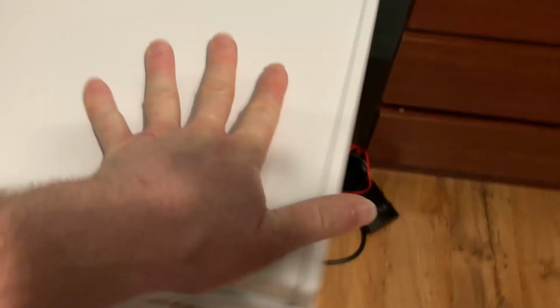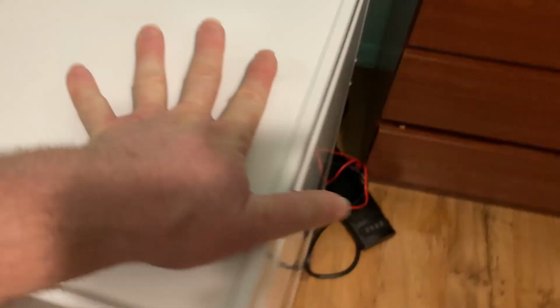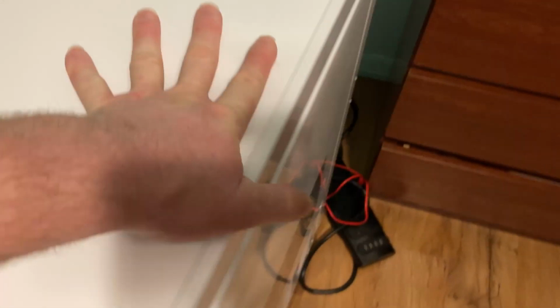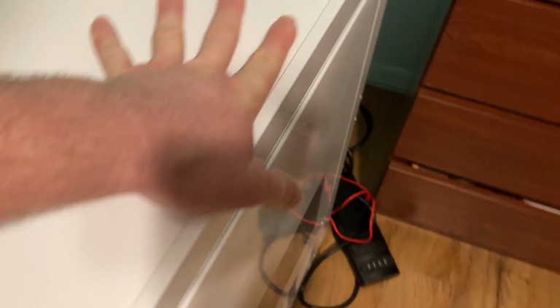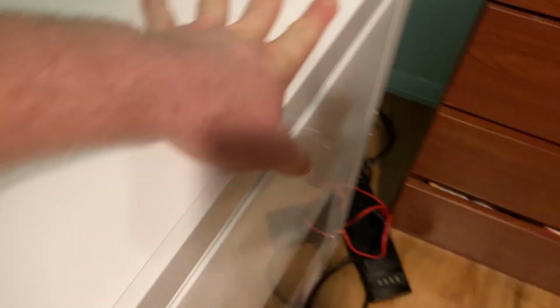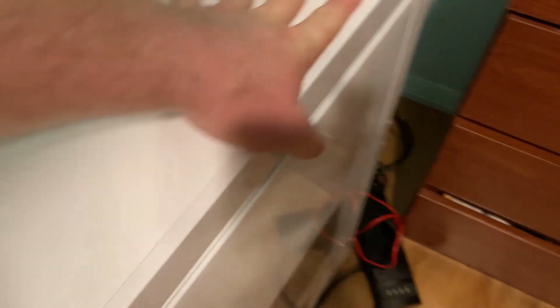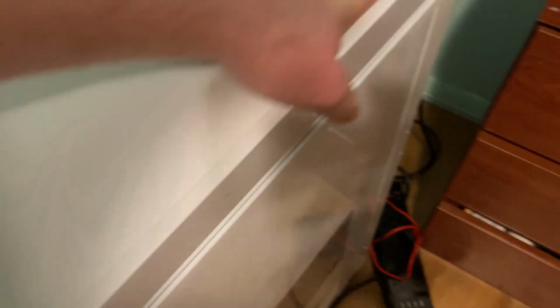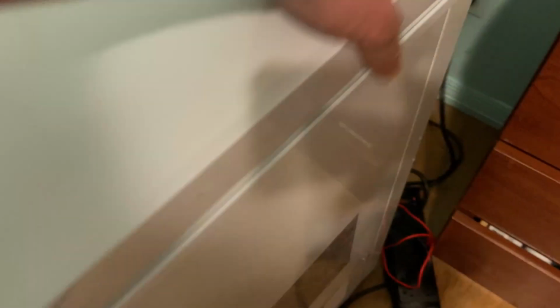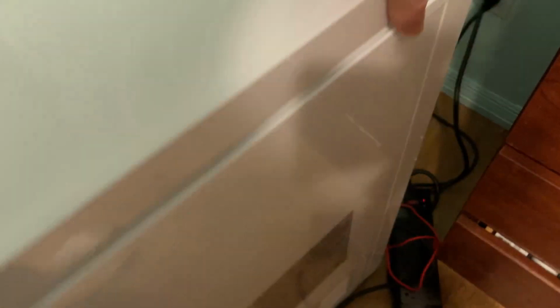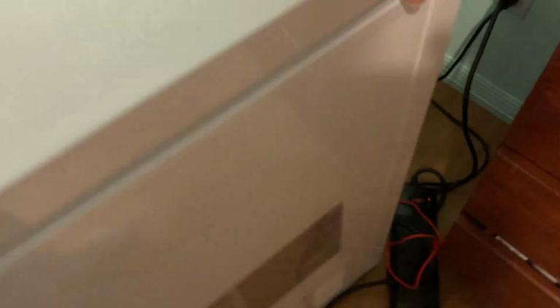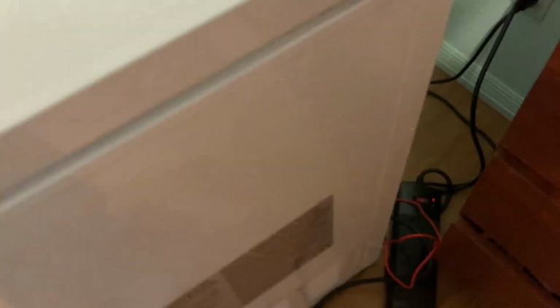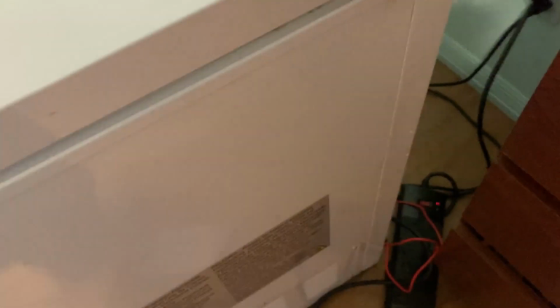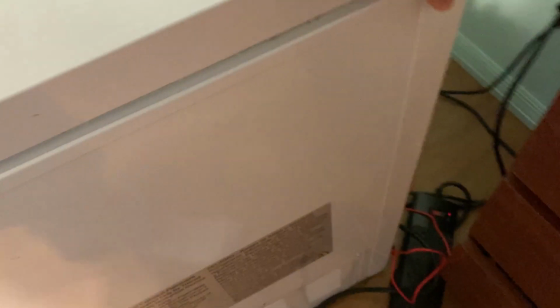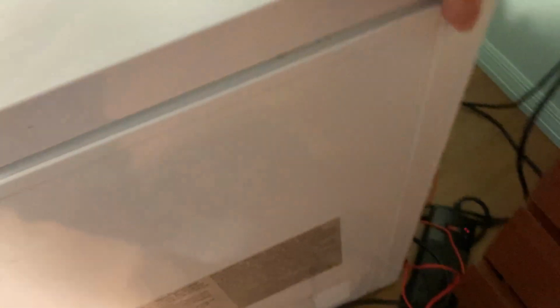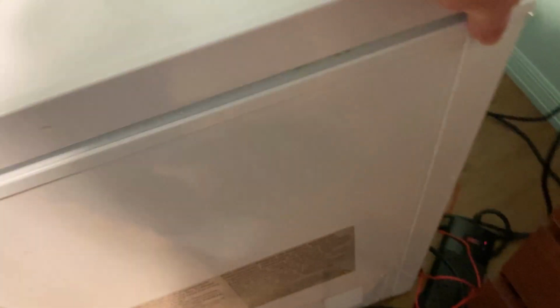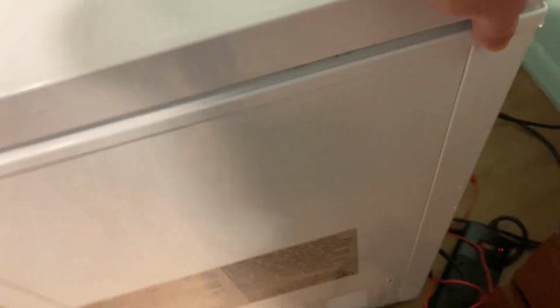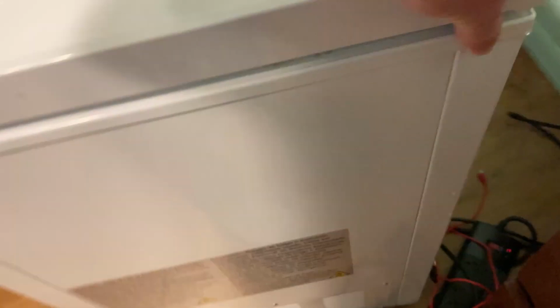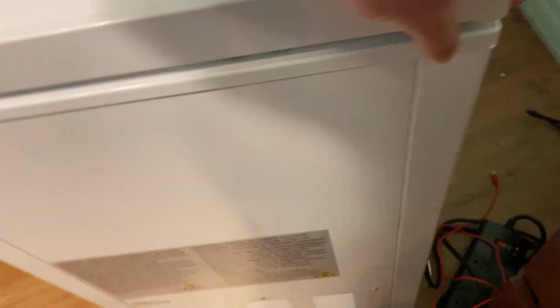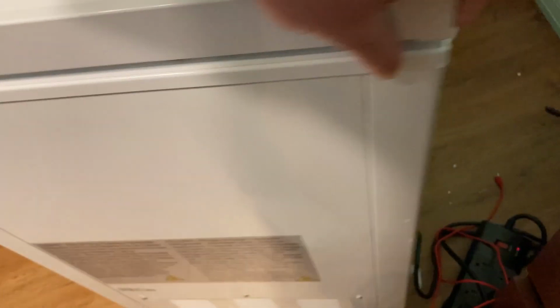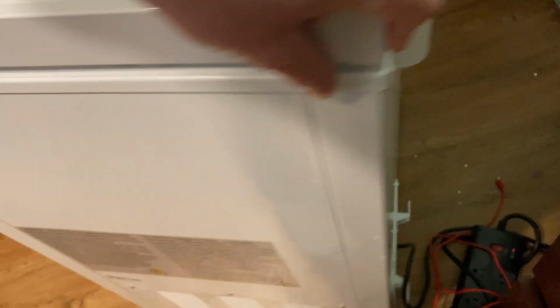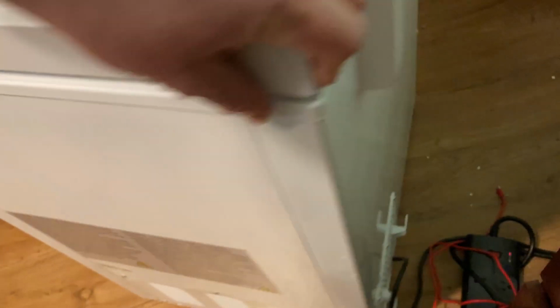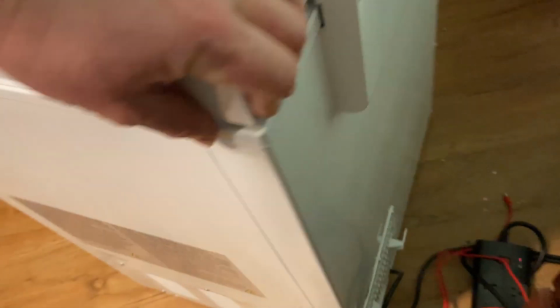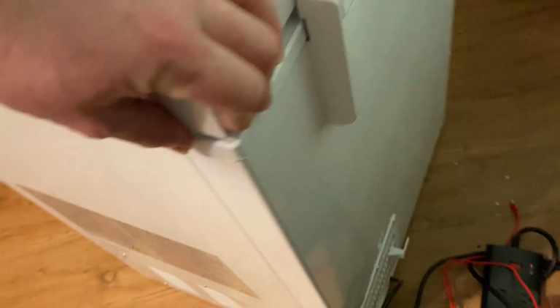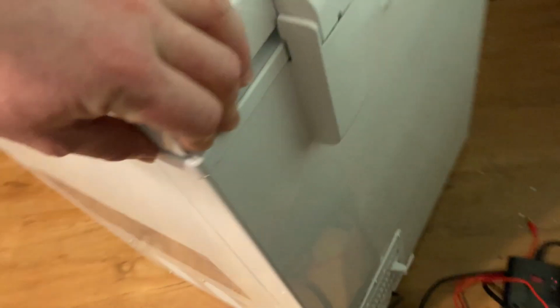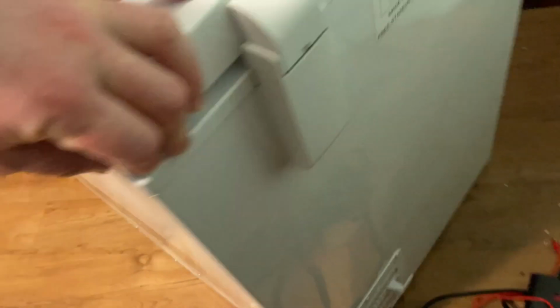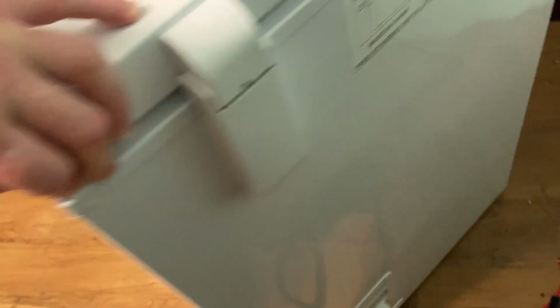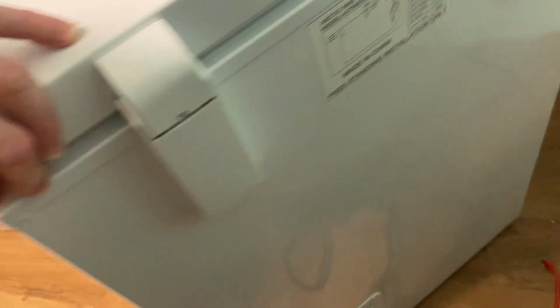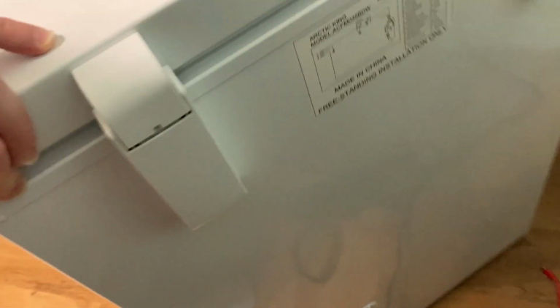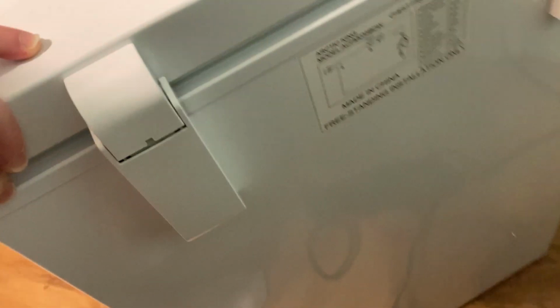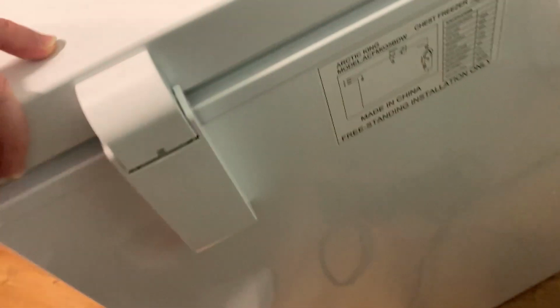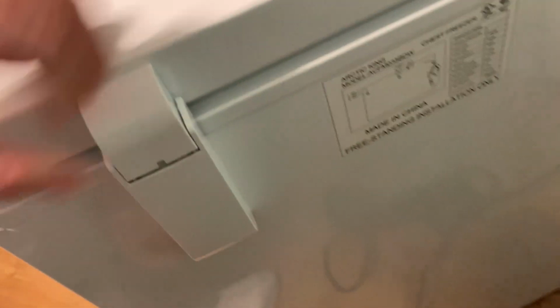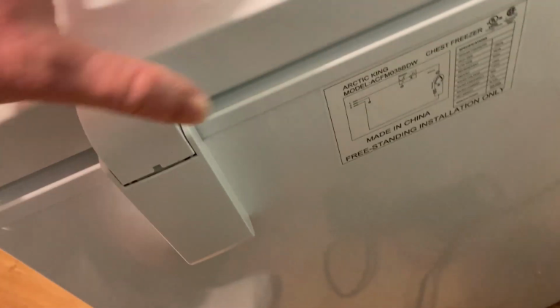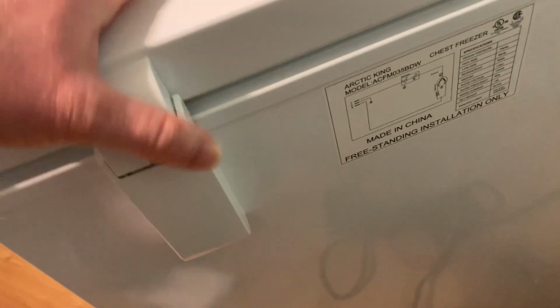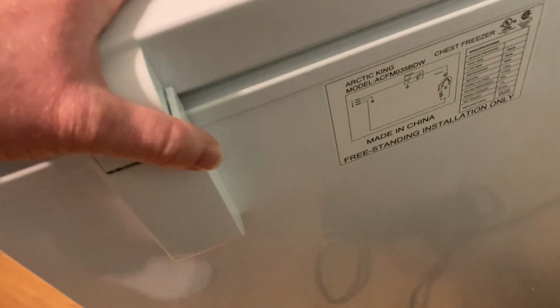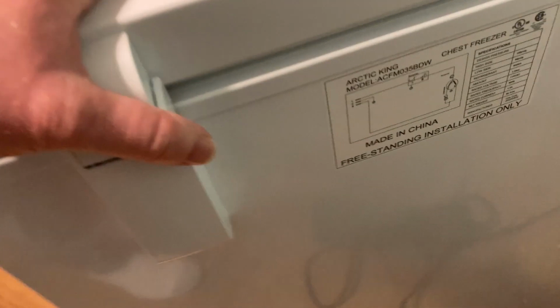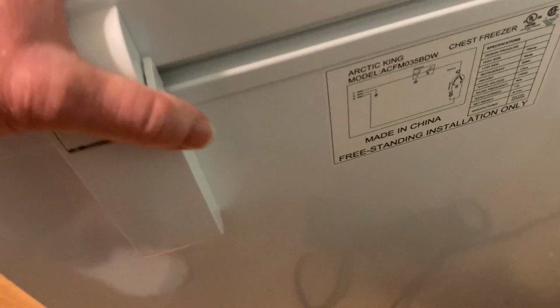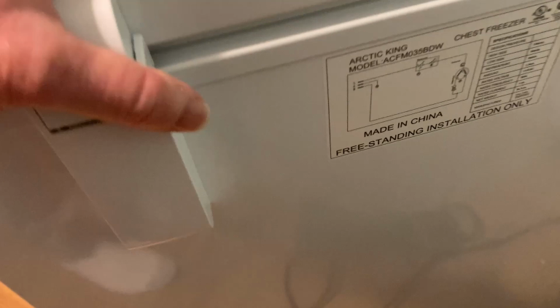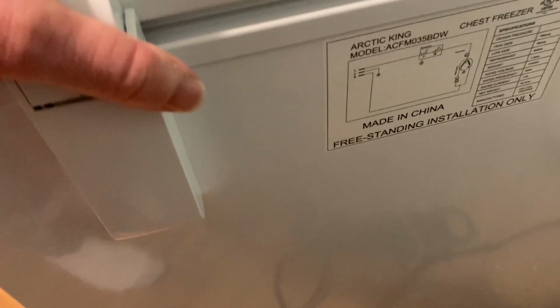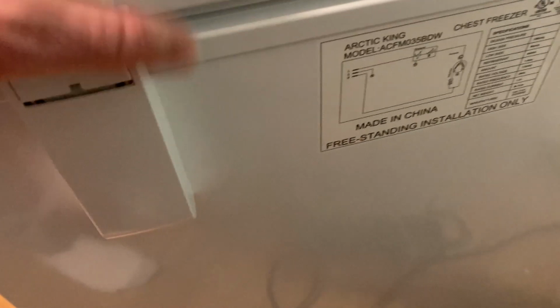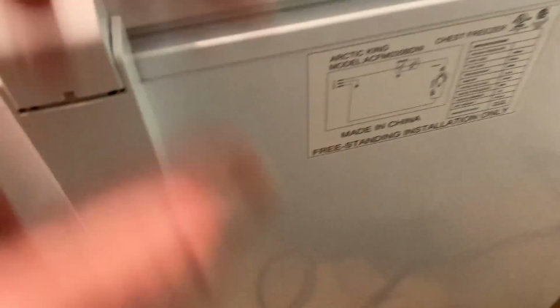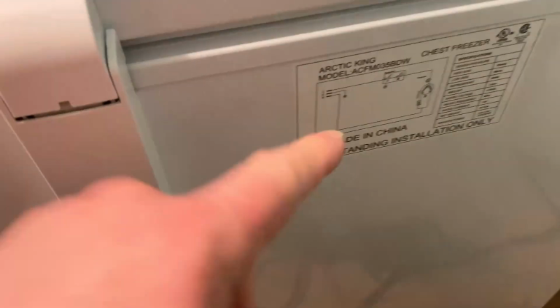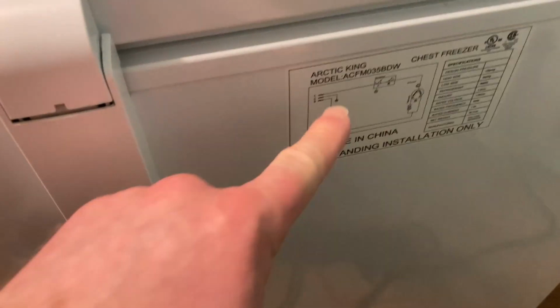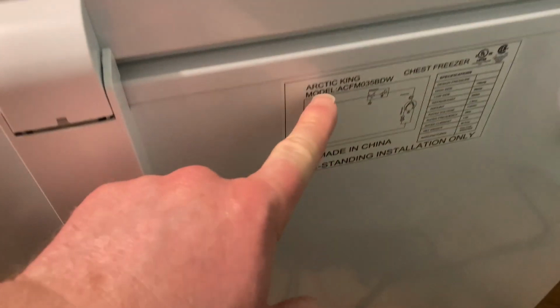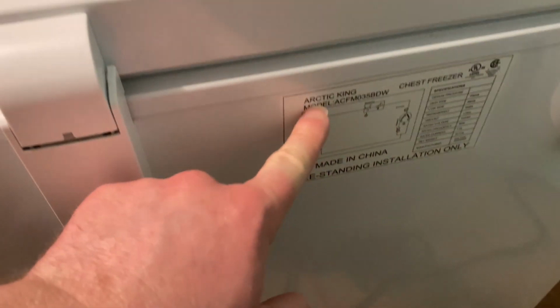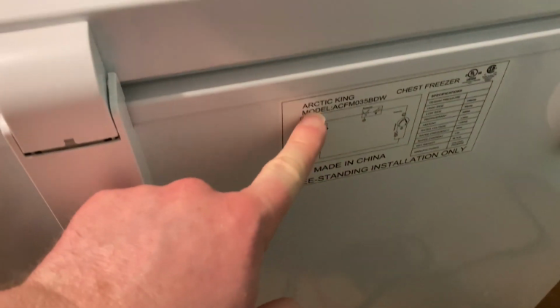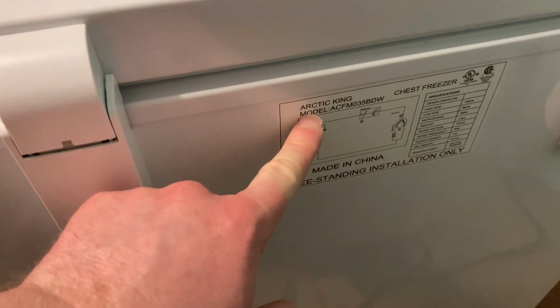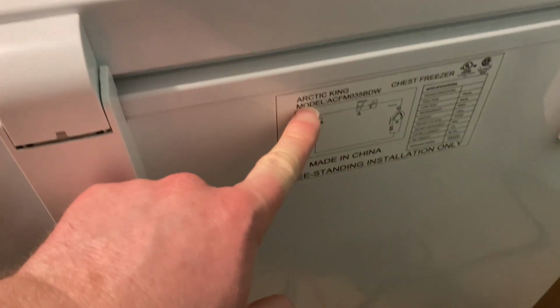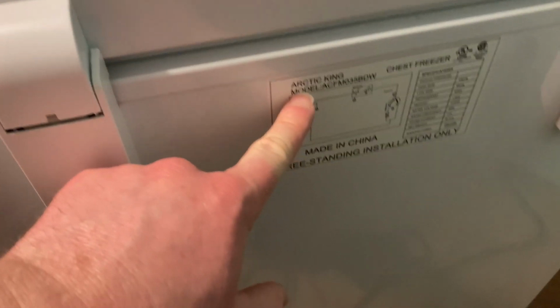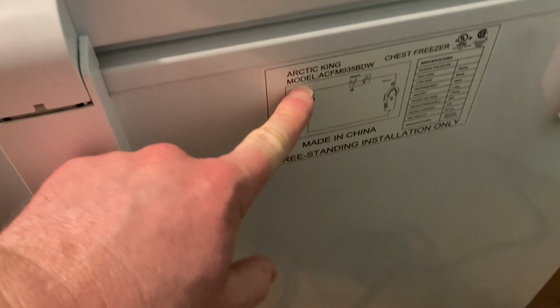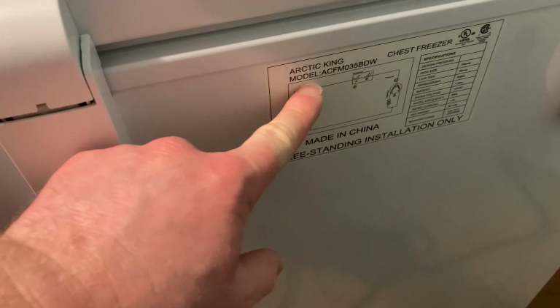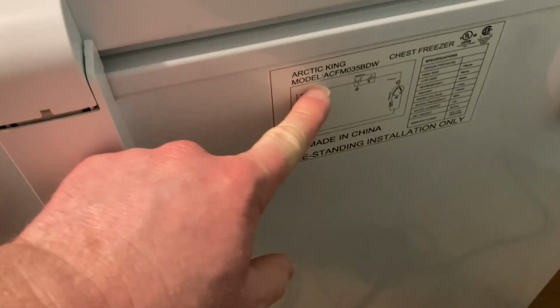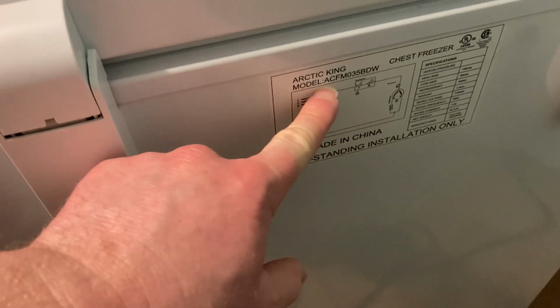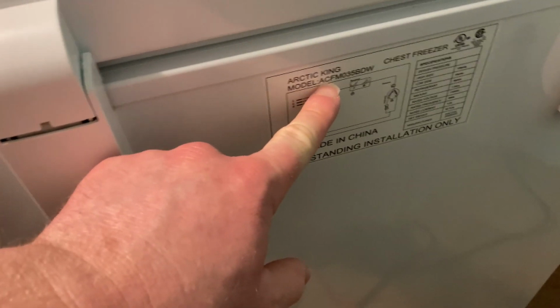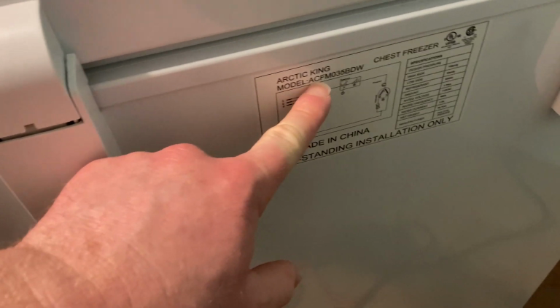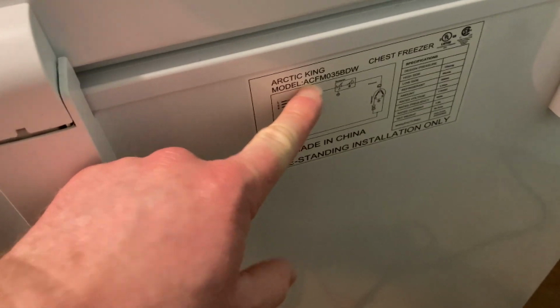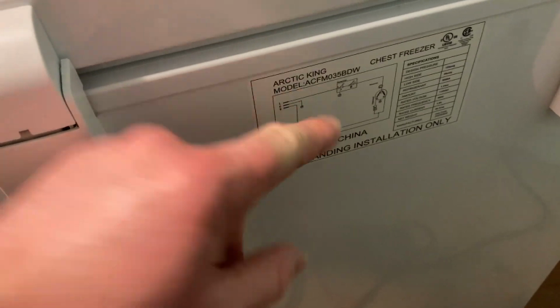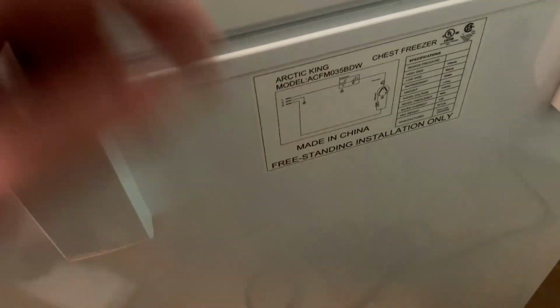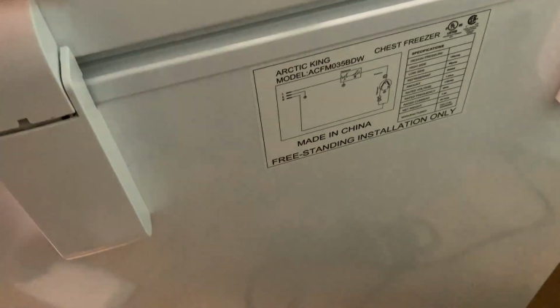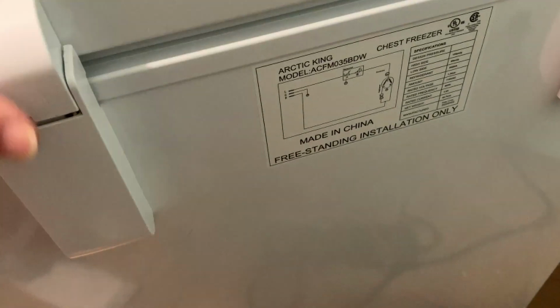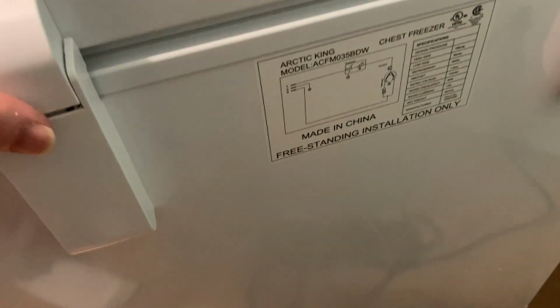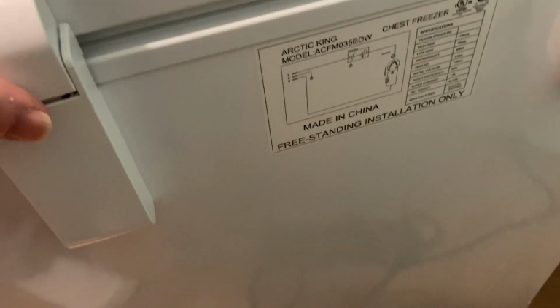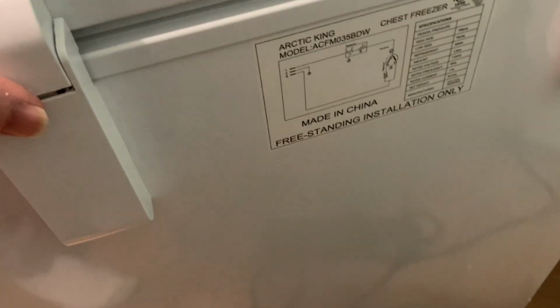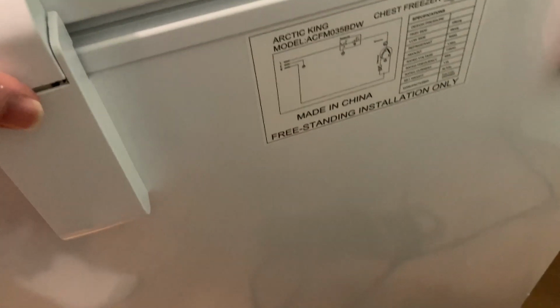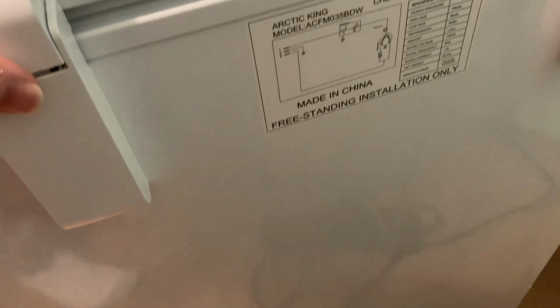Let me show you the back of the freezer. This is the exact freezer — Arctic King — and there's the model number.